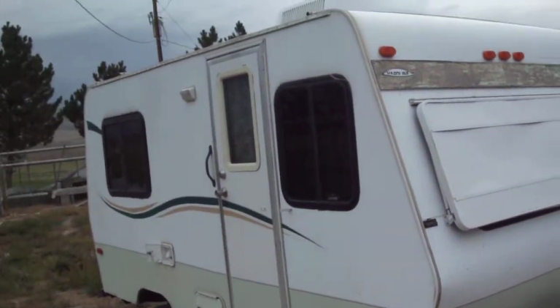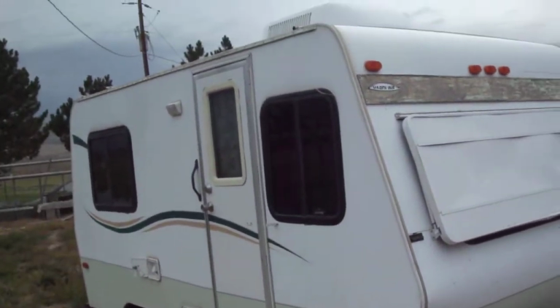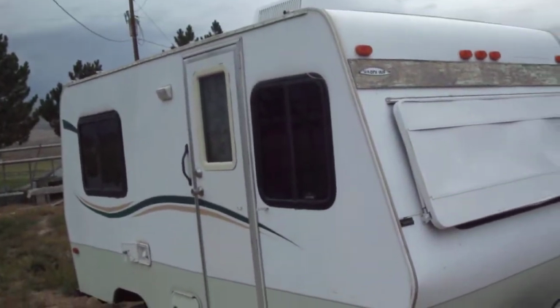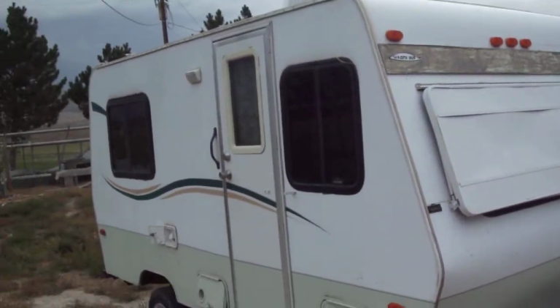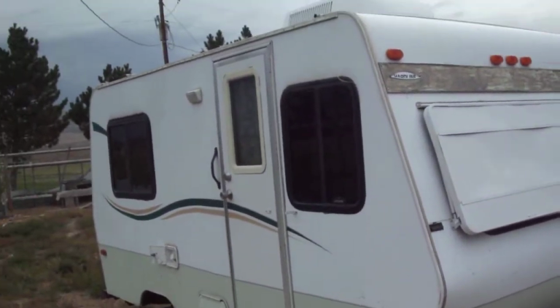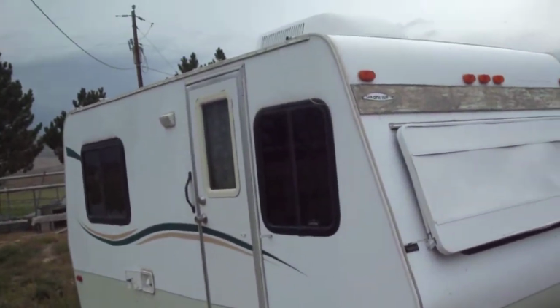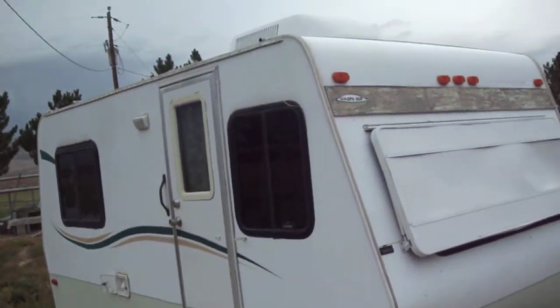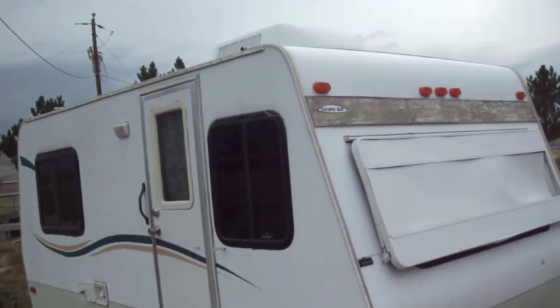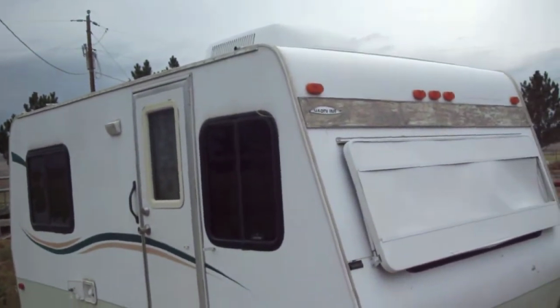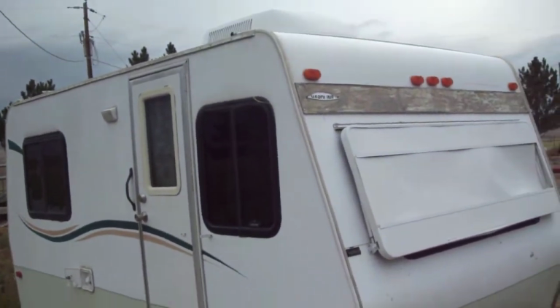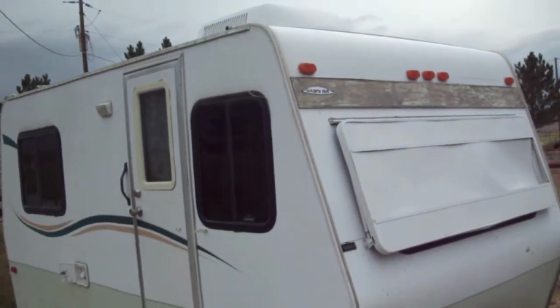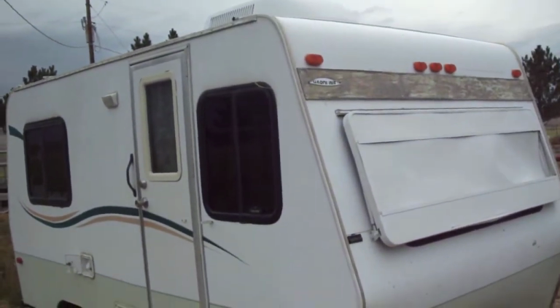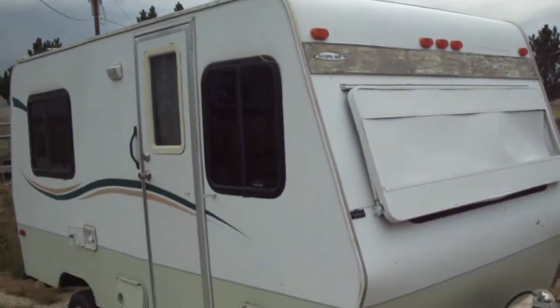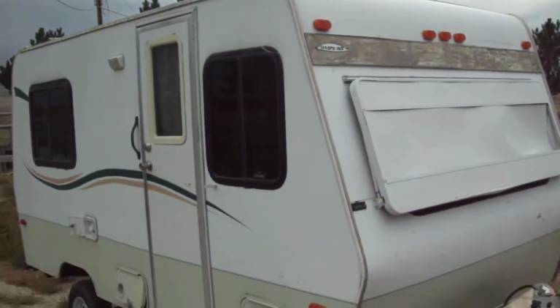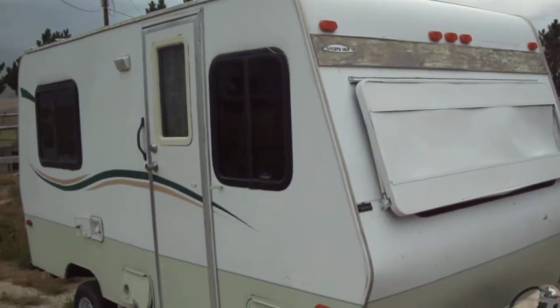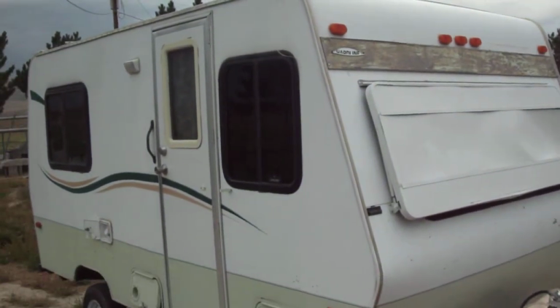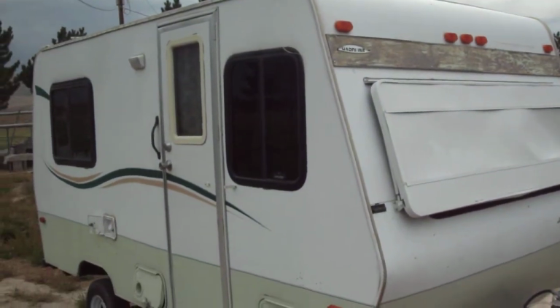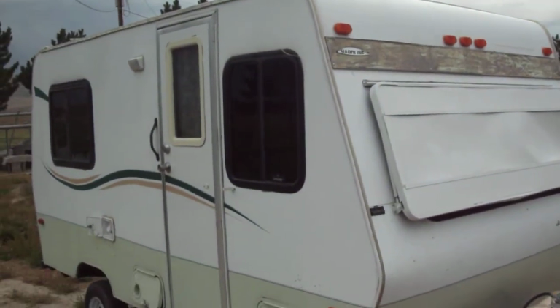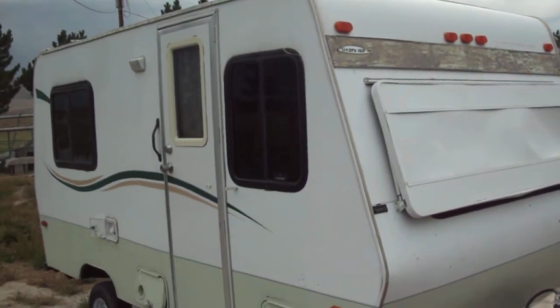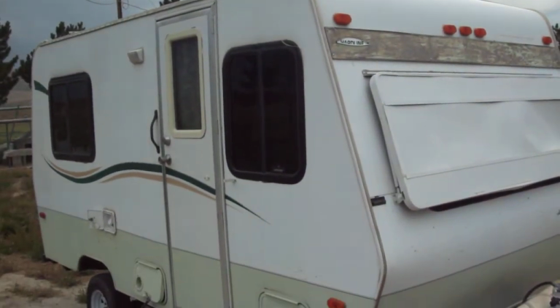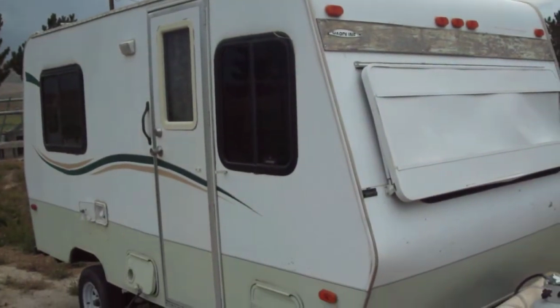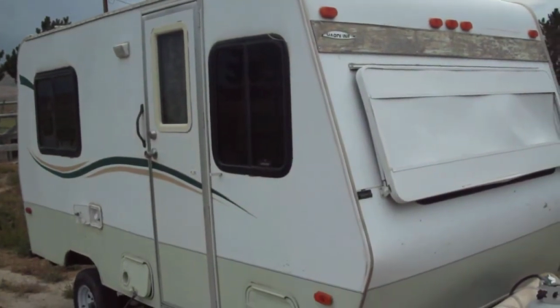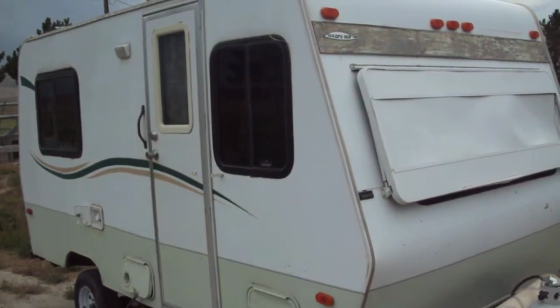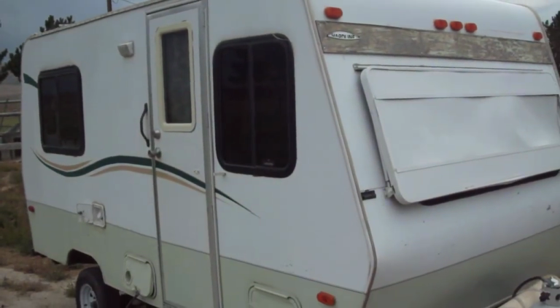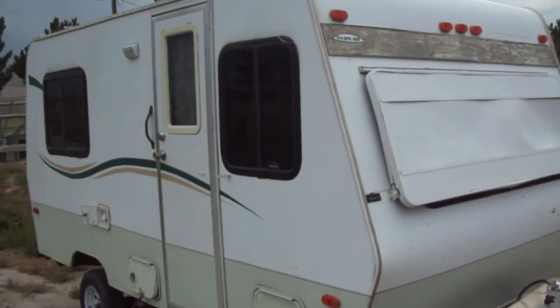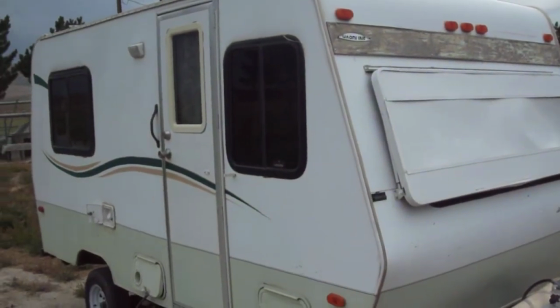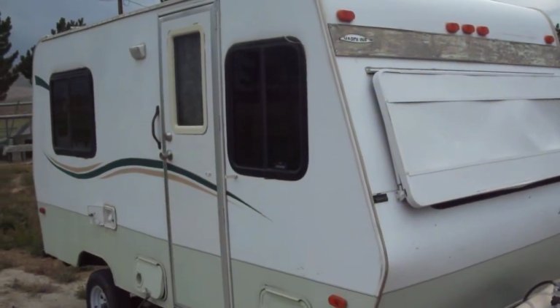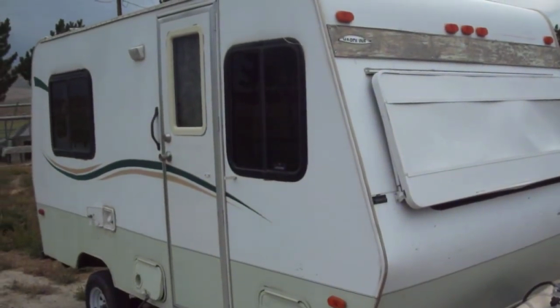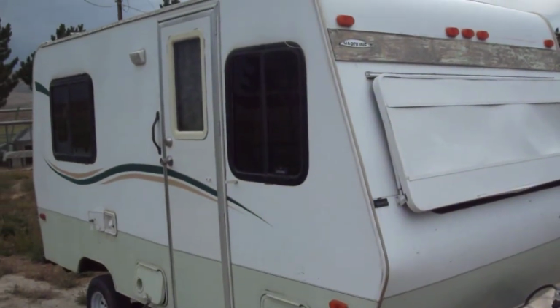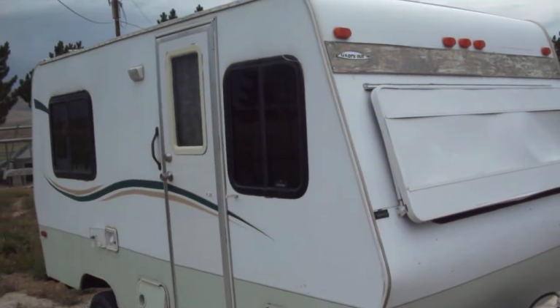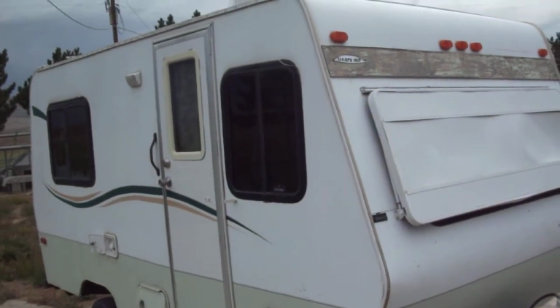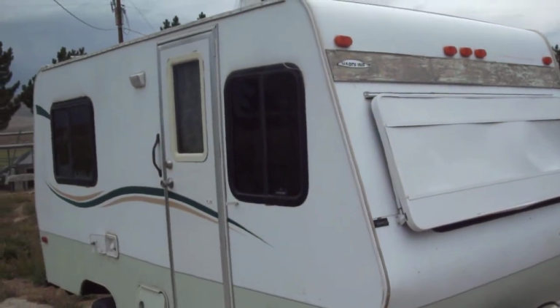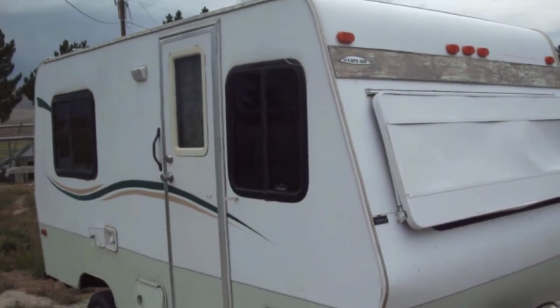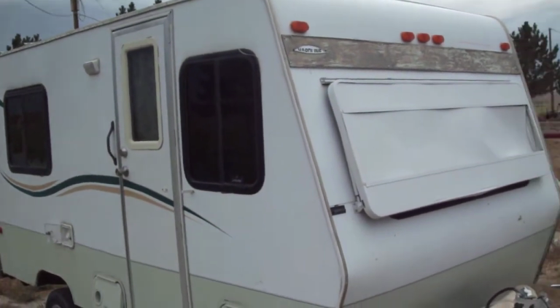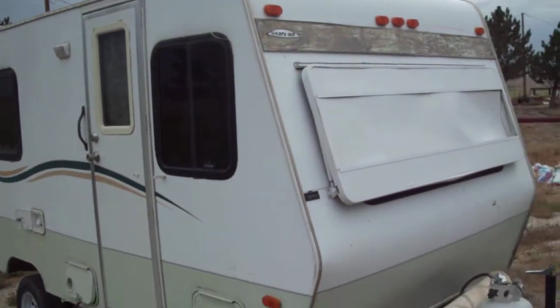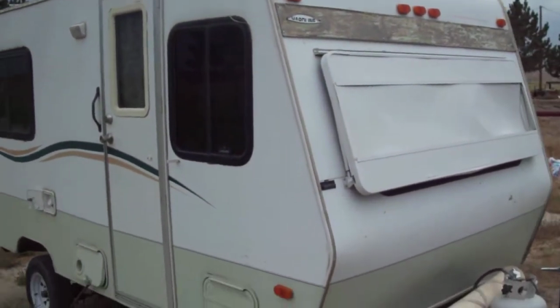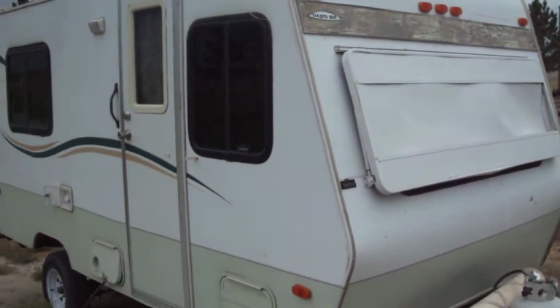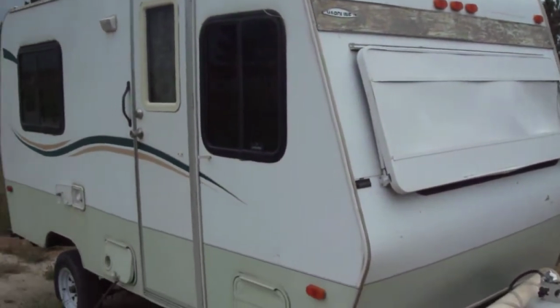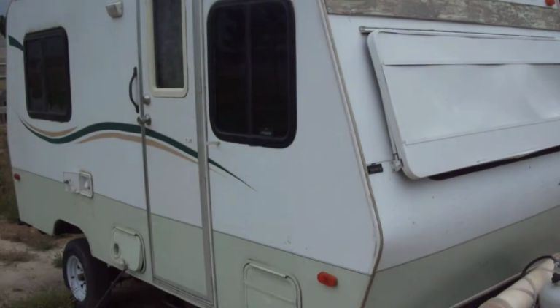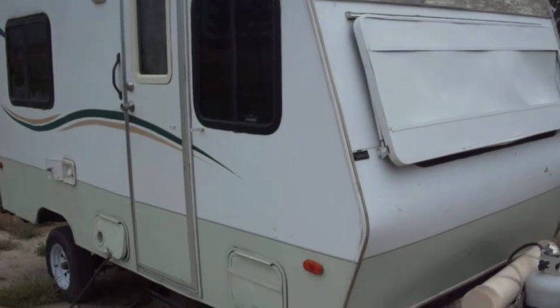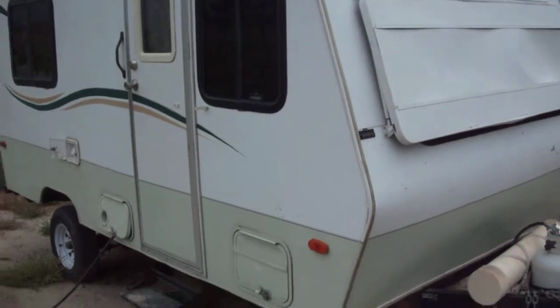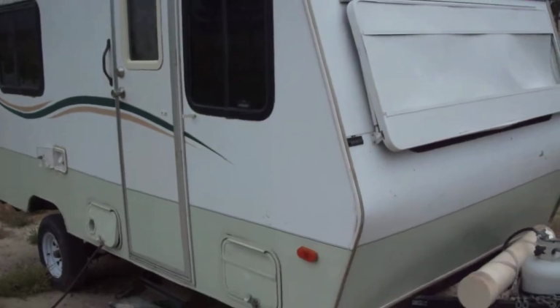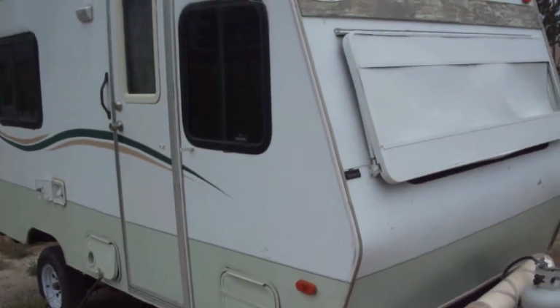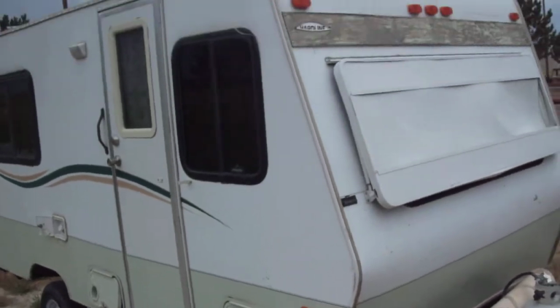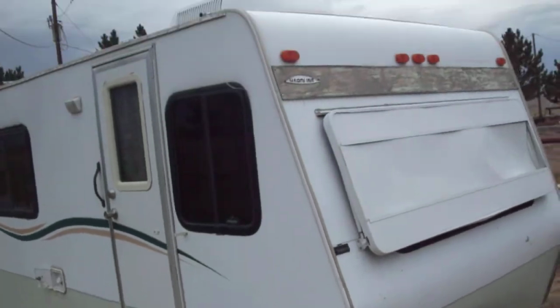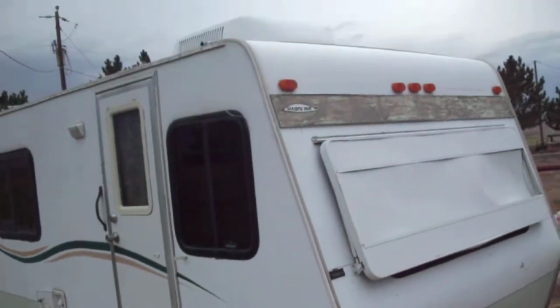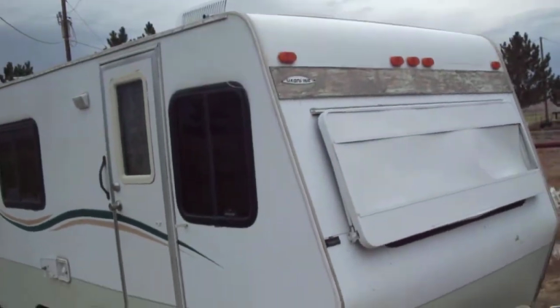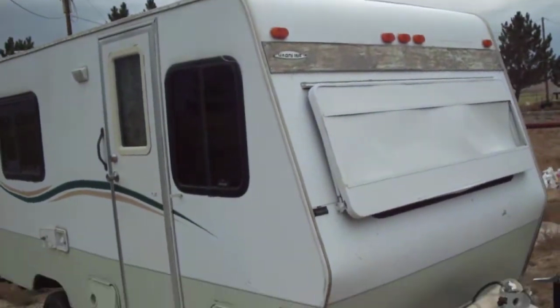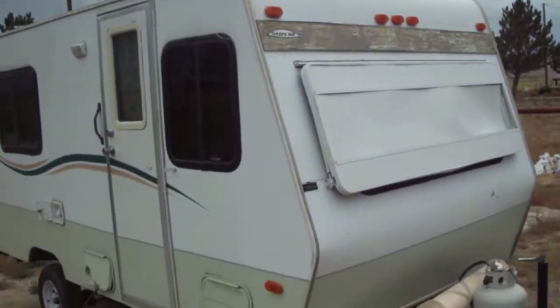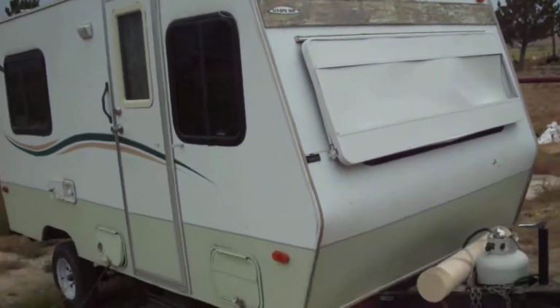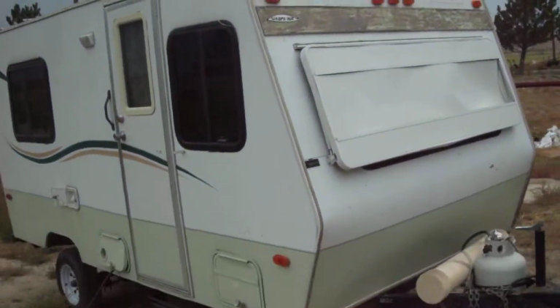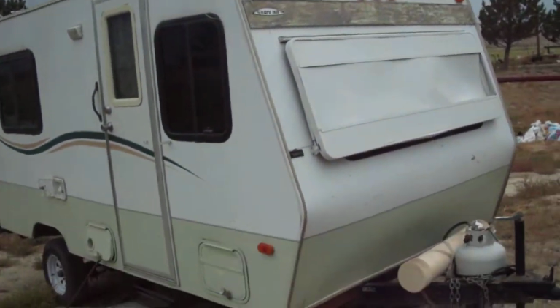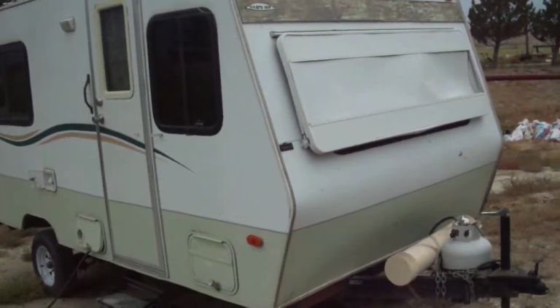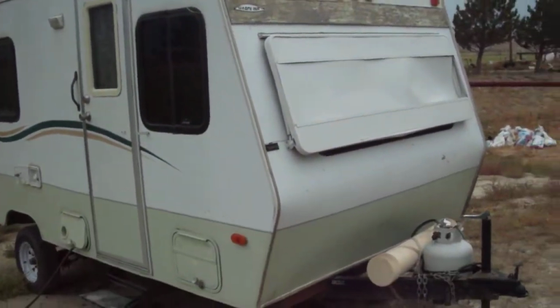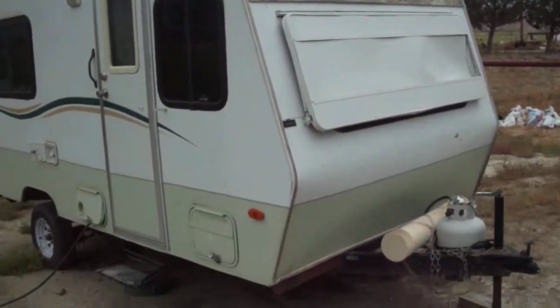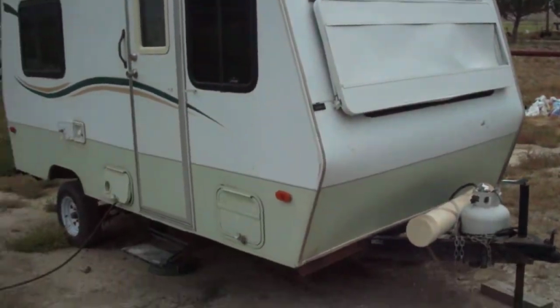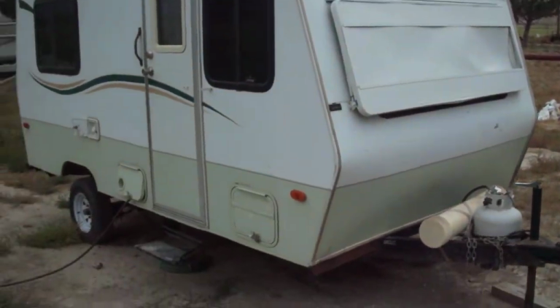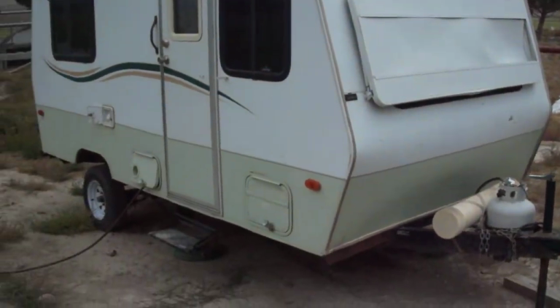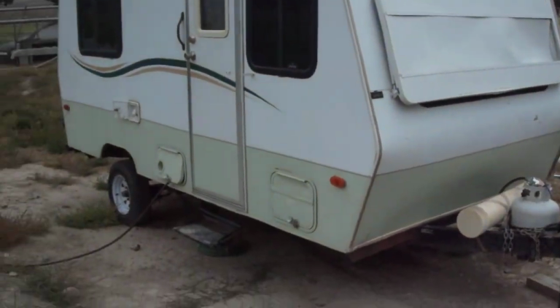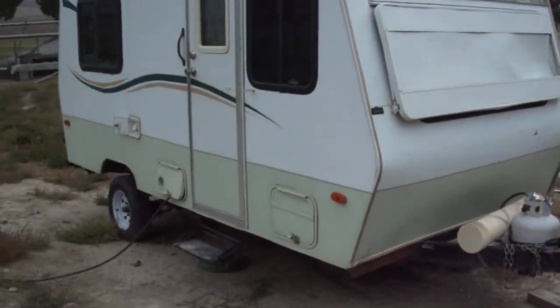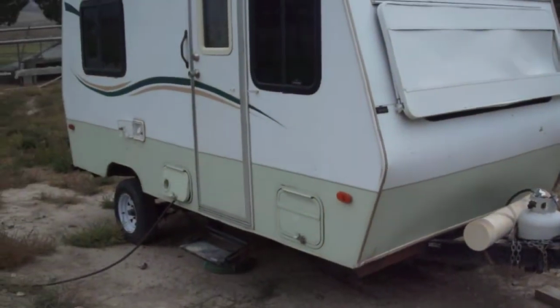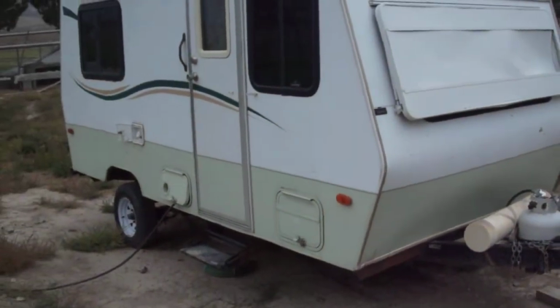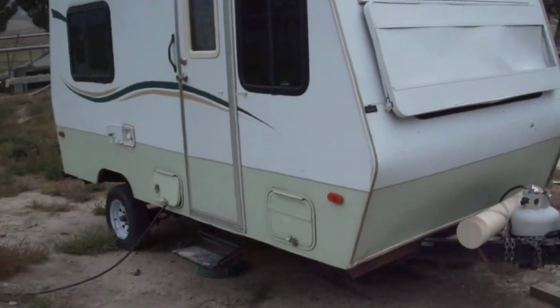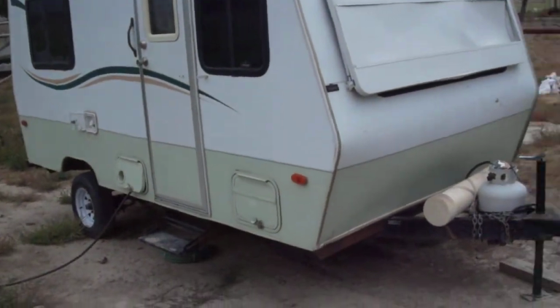Hey, this is my 2002 Hardliner 16-foot camp trailer. This is going to be a video walk around and walk through of it.